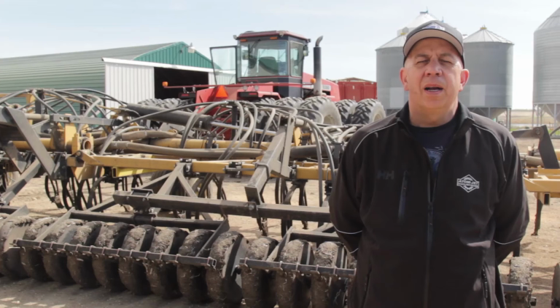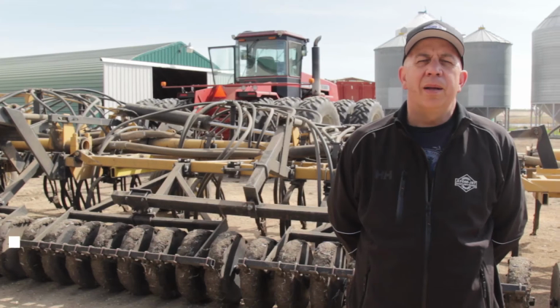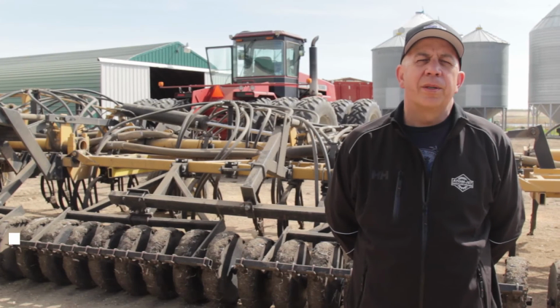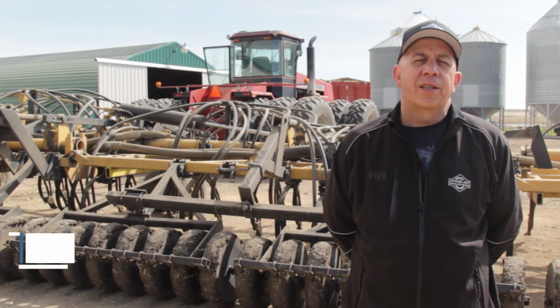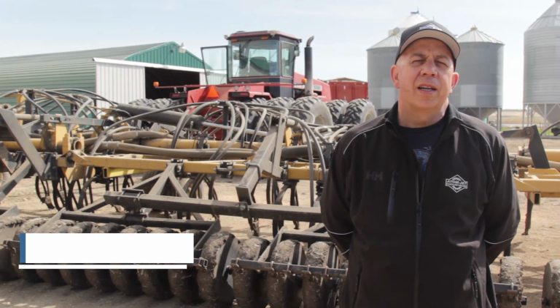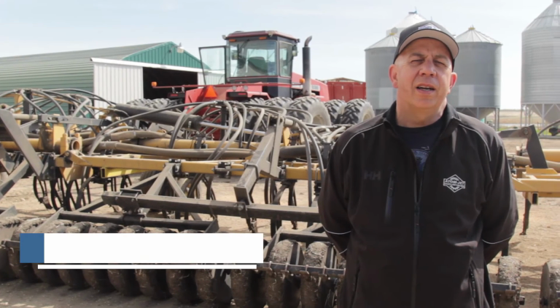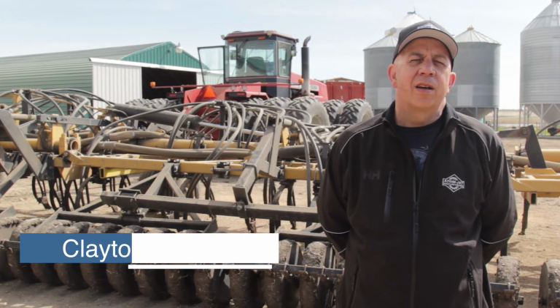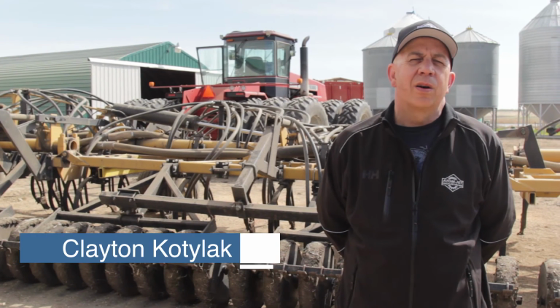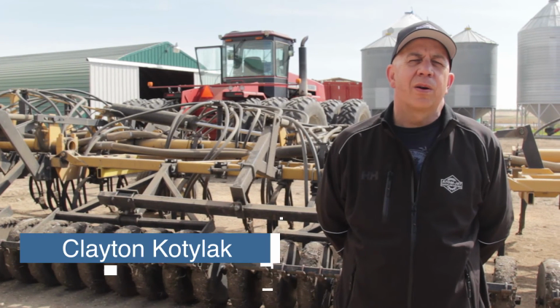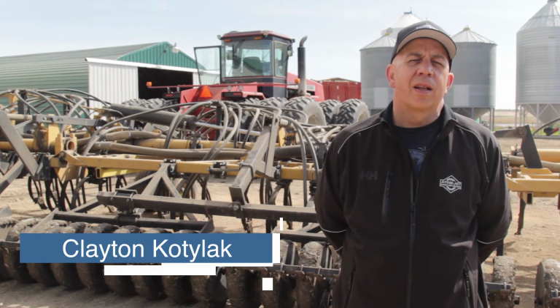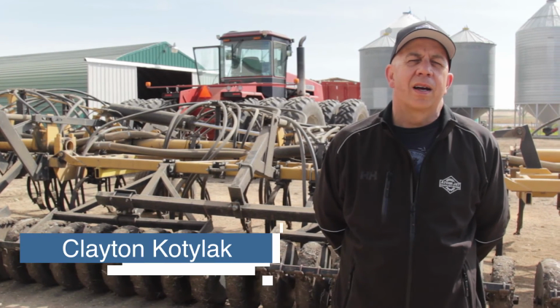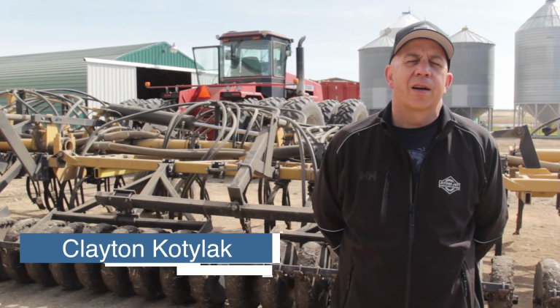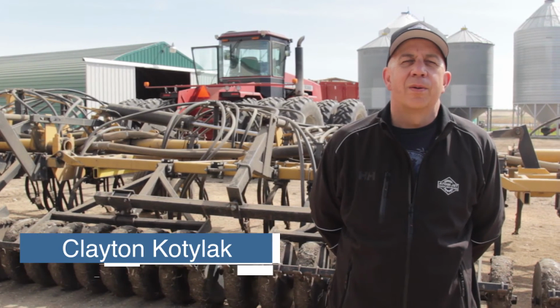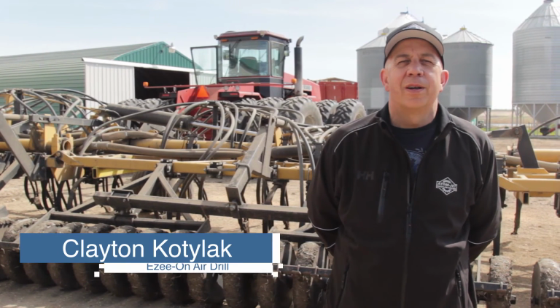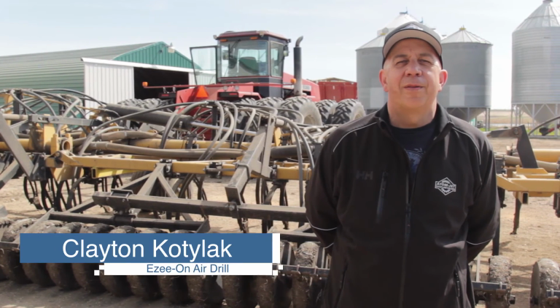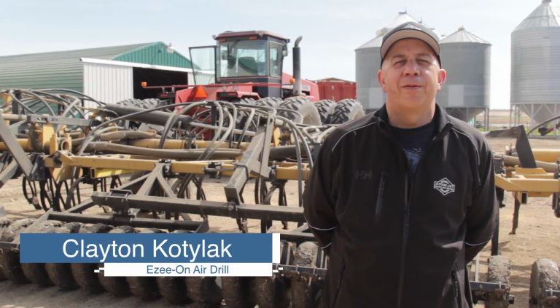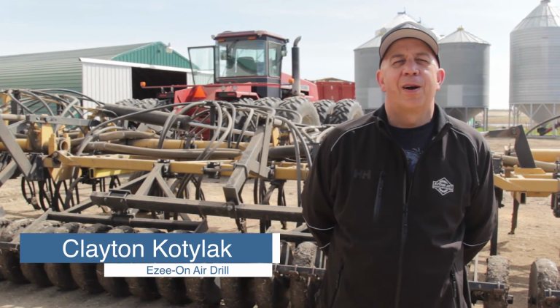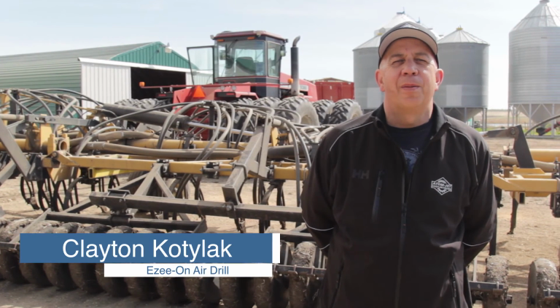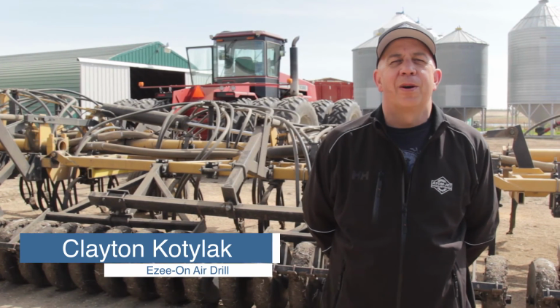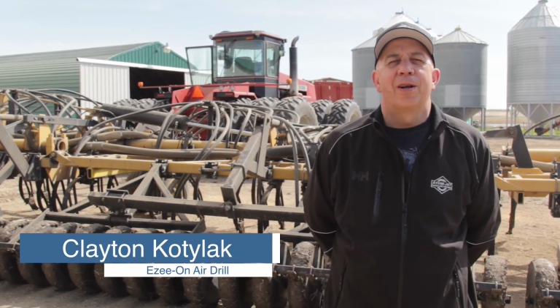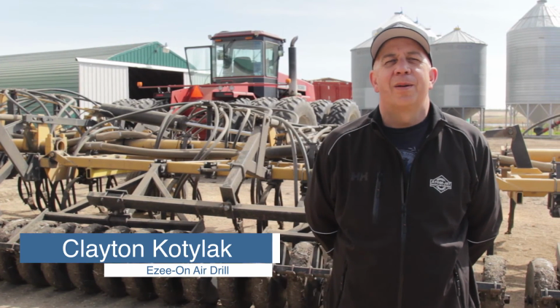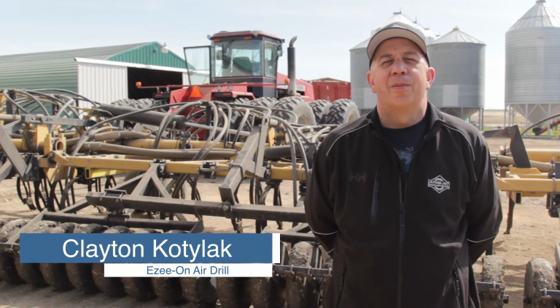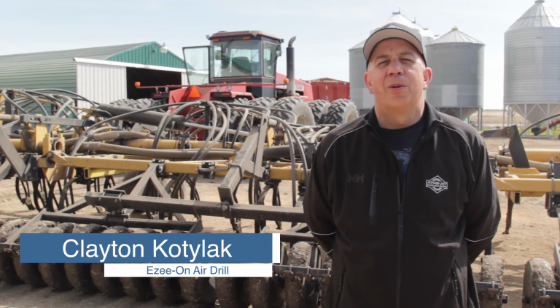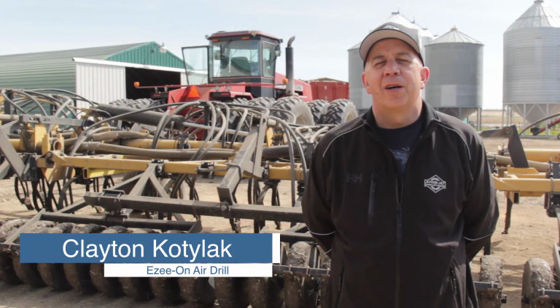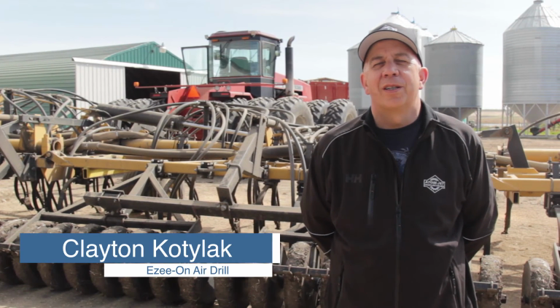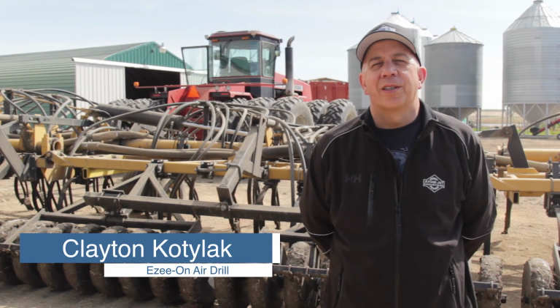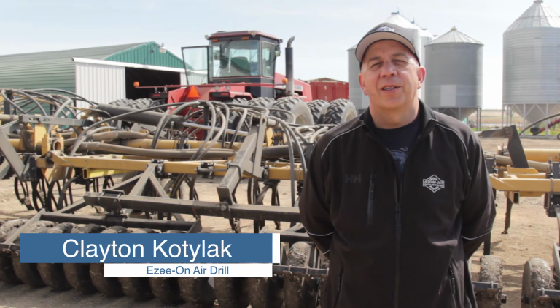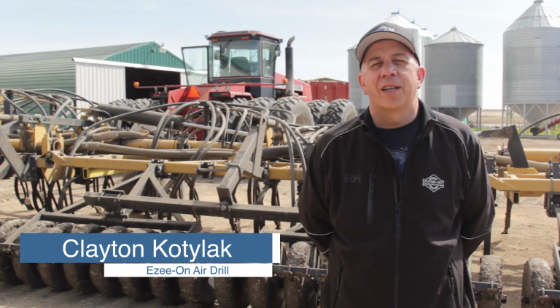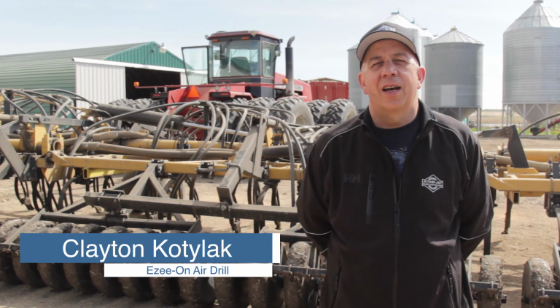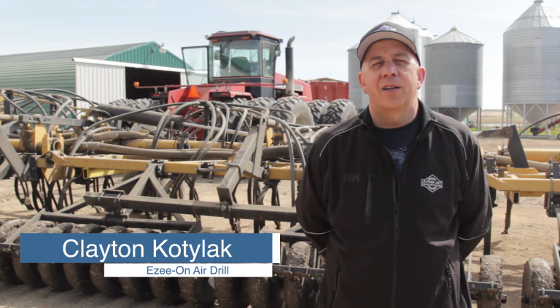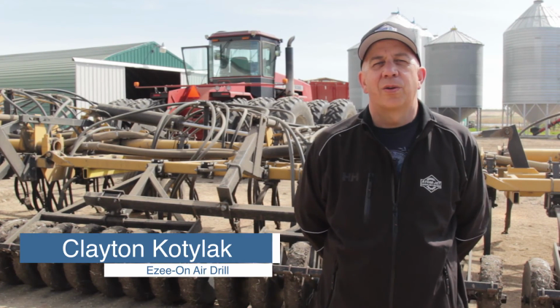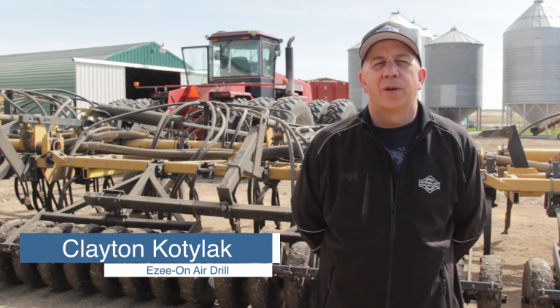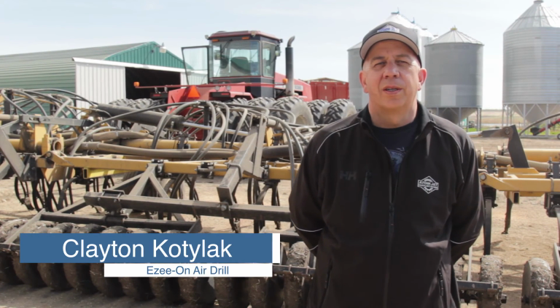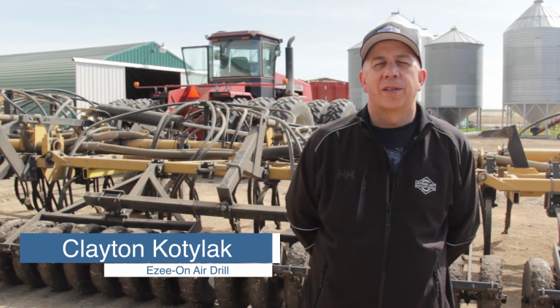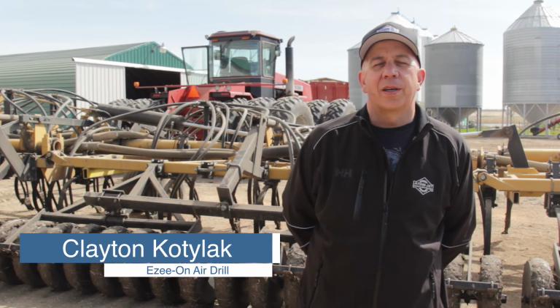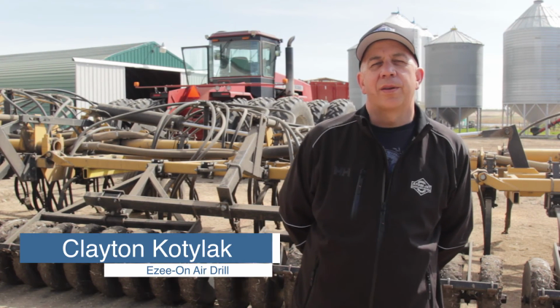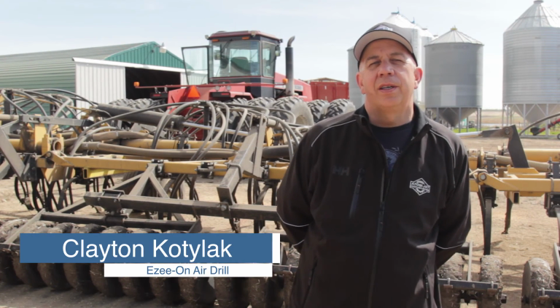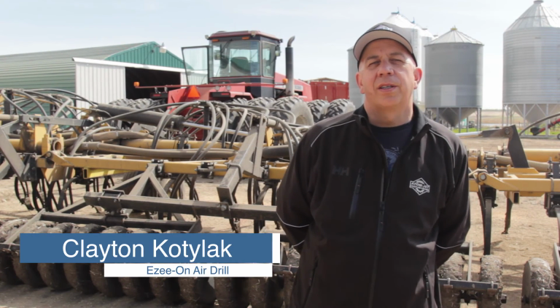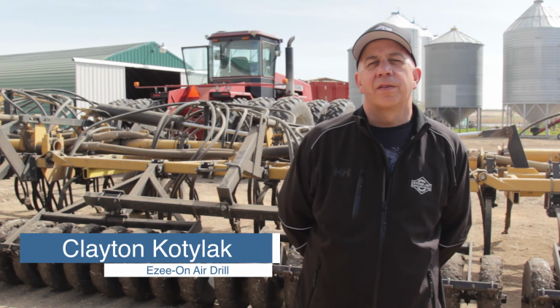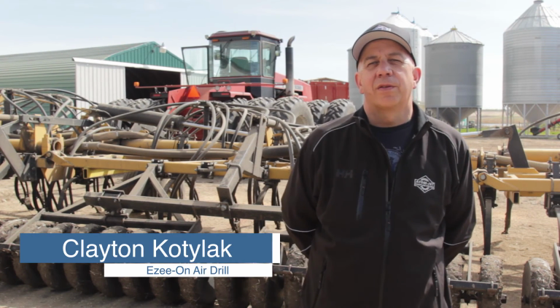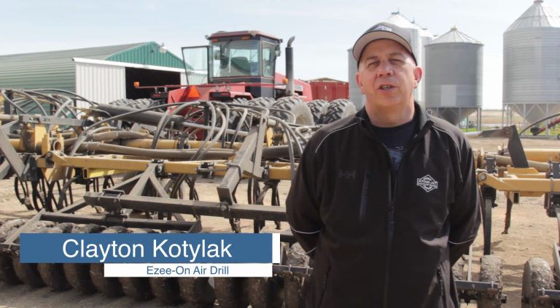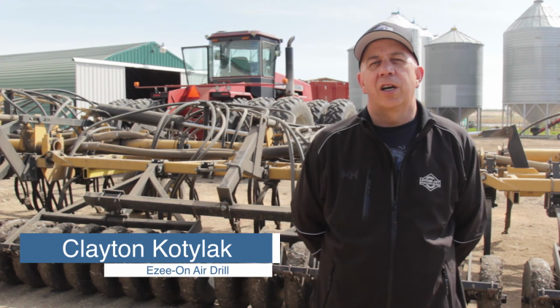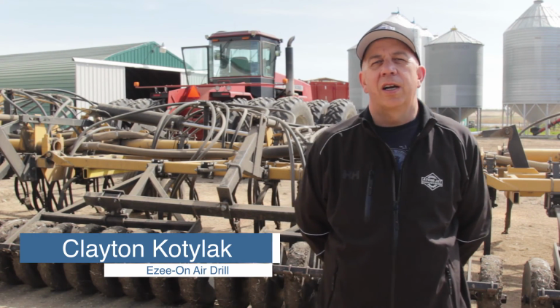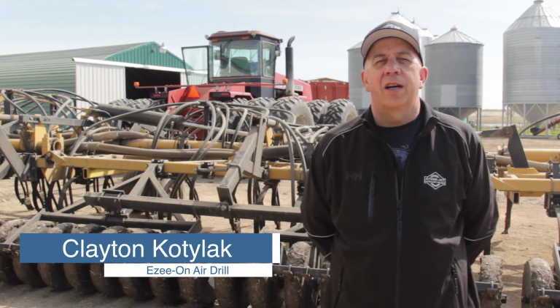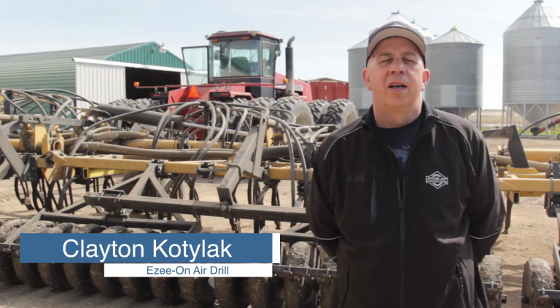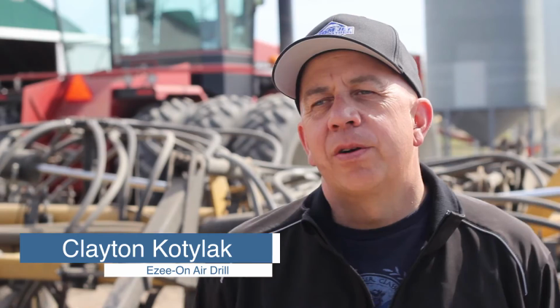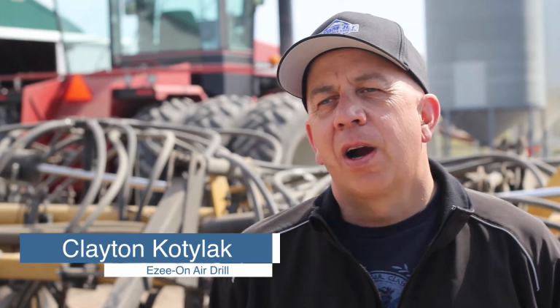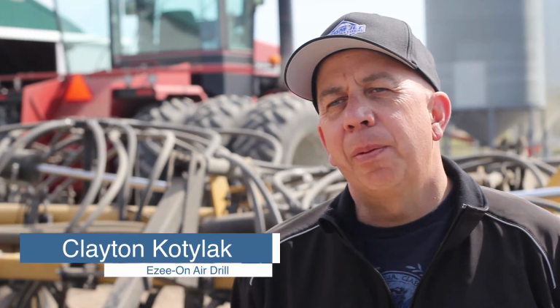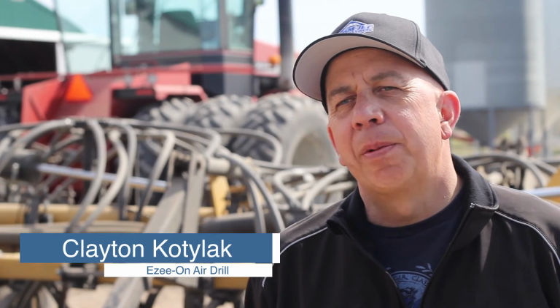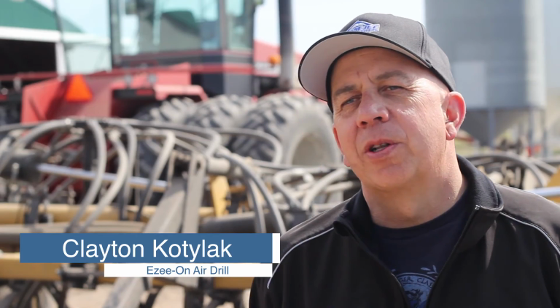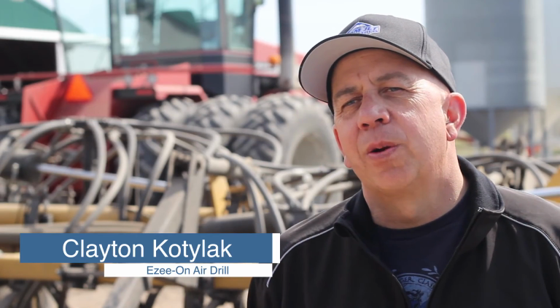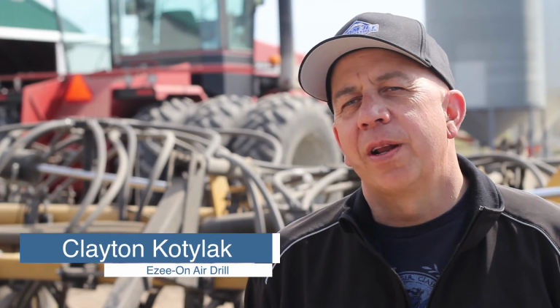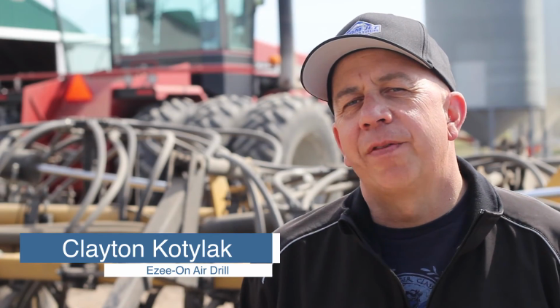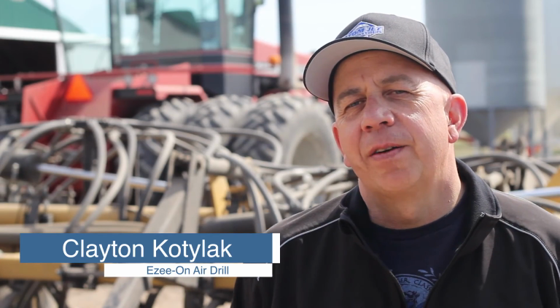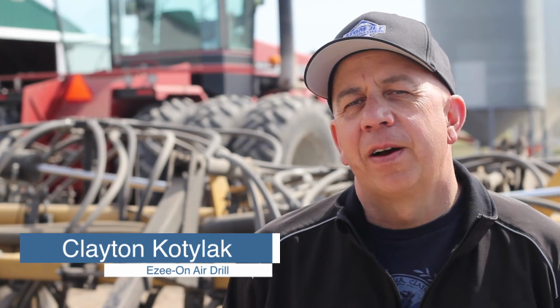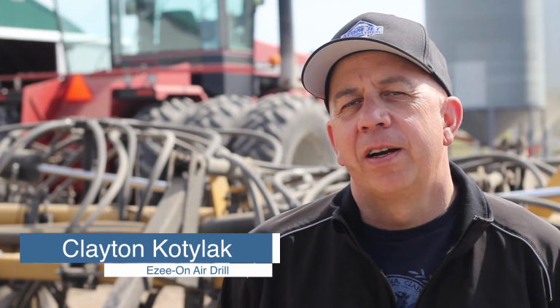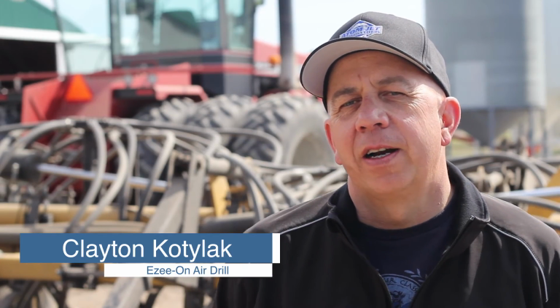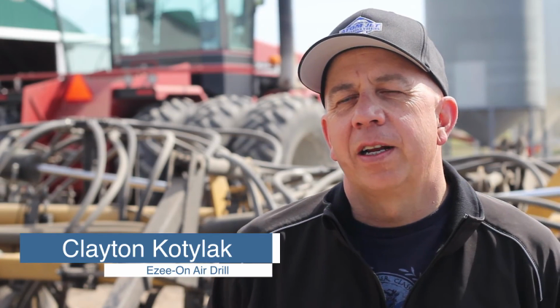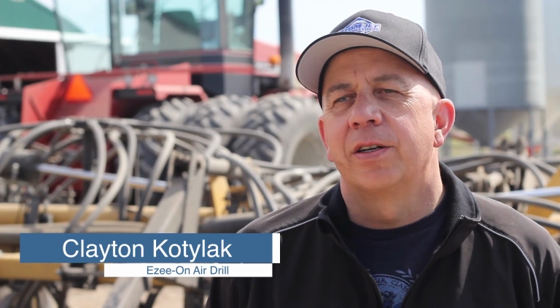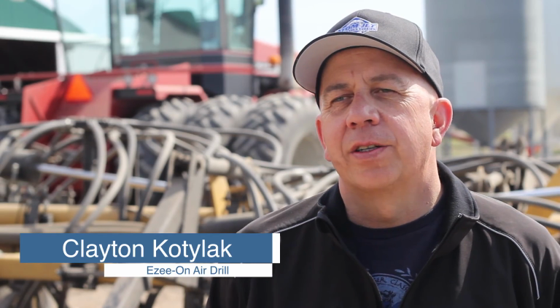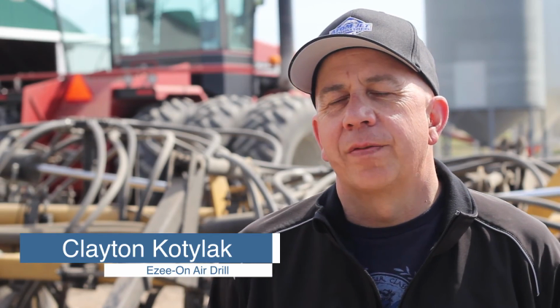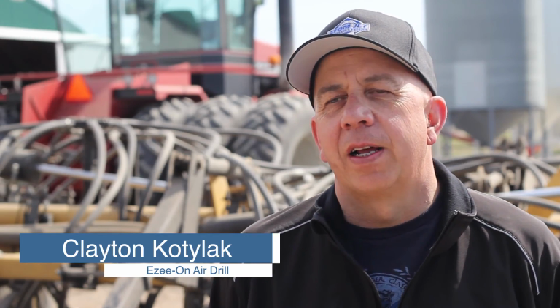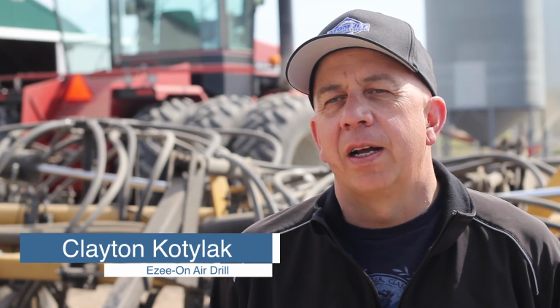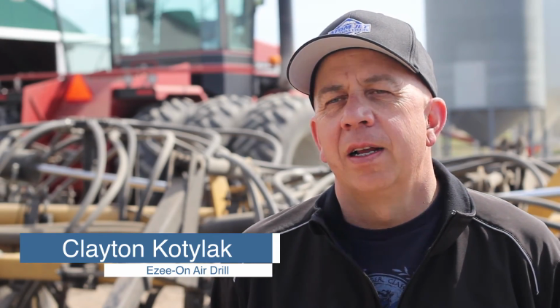My name is Clayton Kotalak. We farm out at Mo Mart, Saskatchewan, southeast of Regina. We crop about 2,500 acres of land.